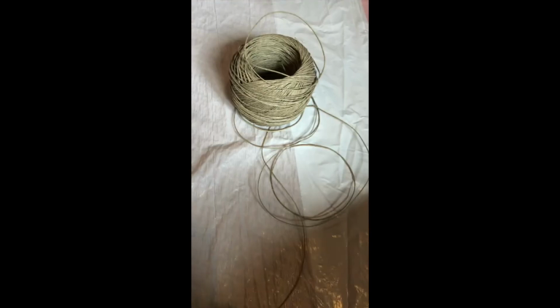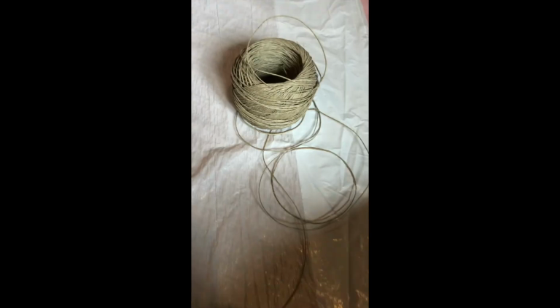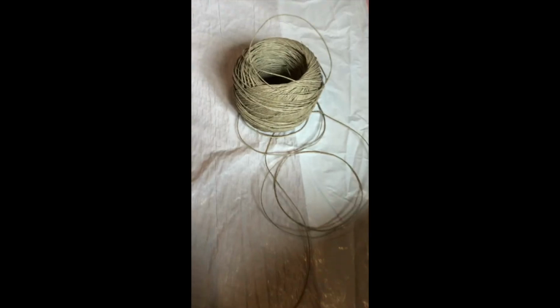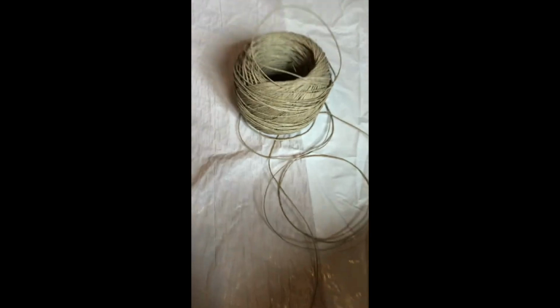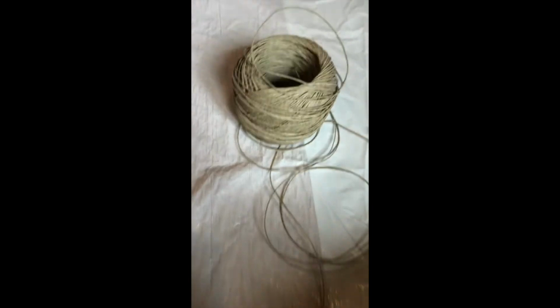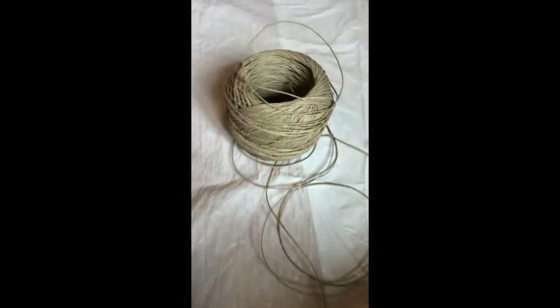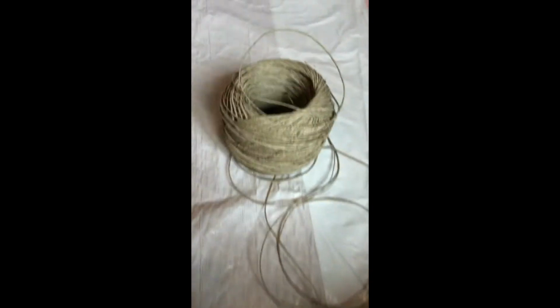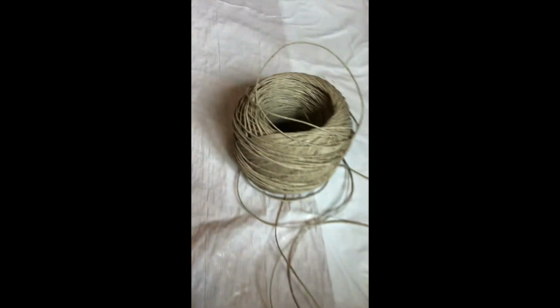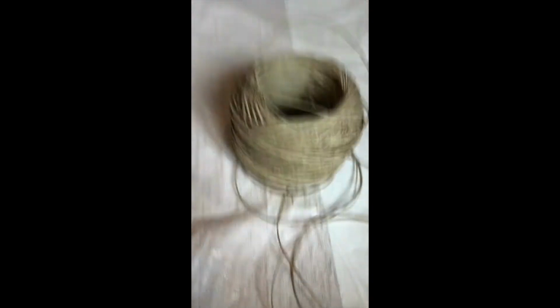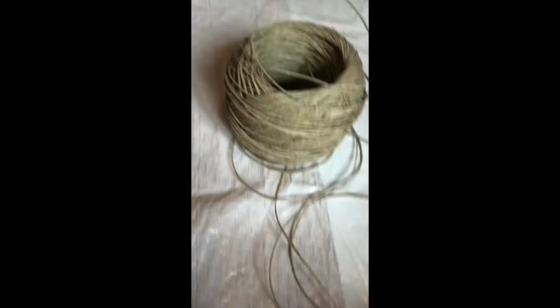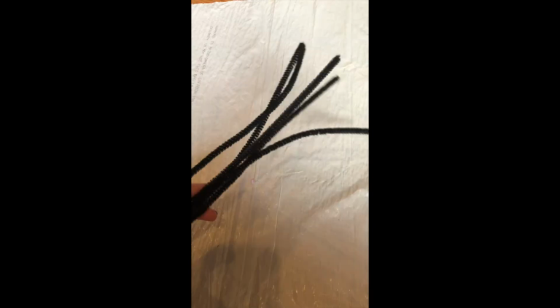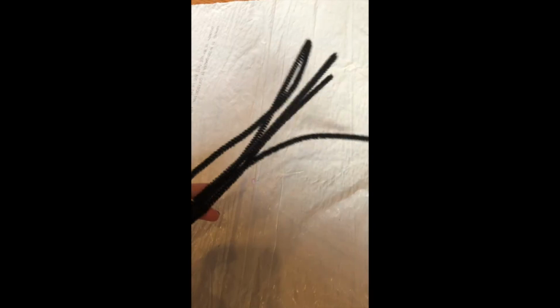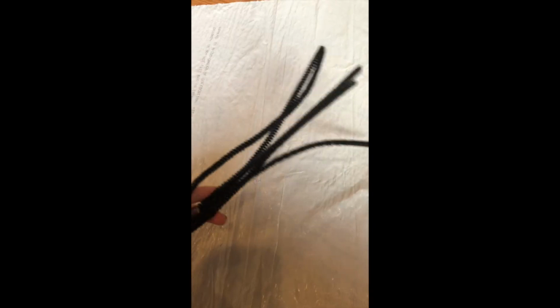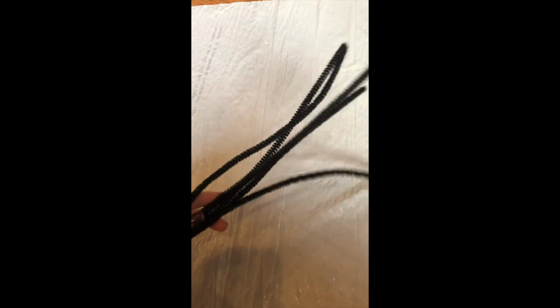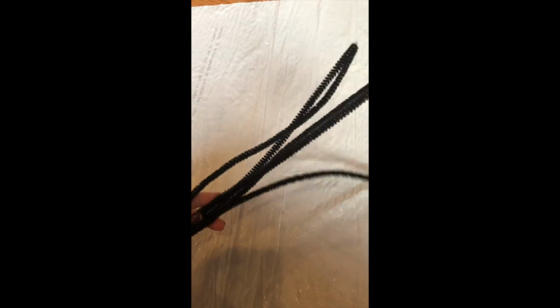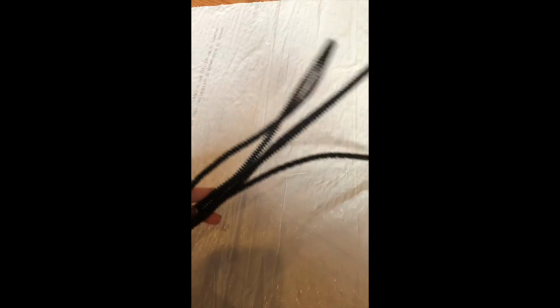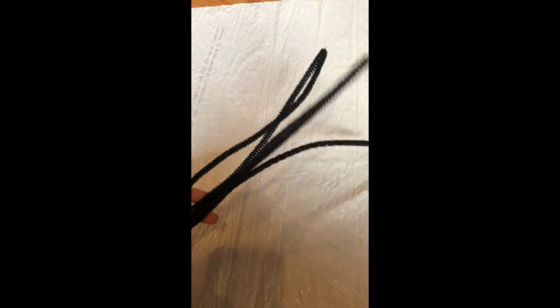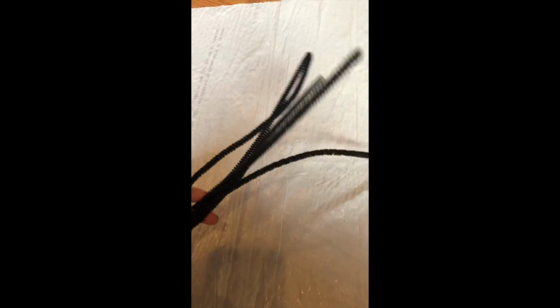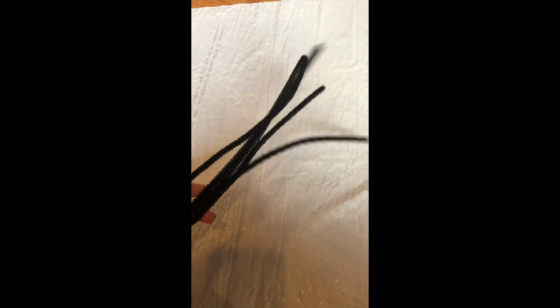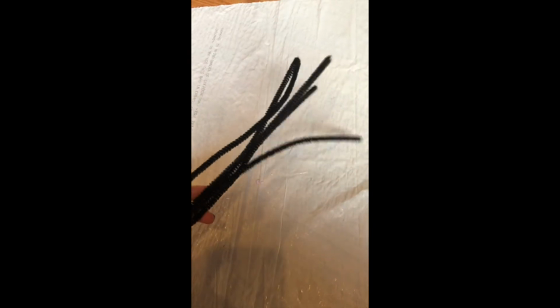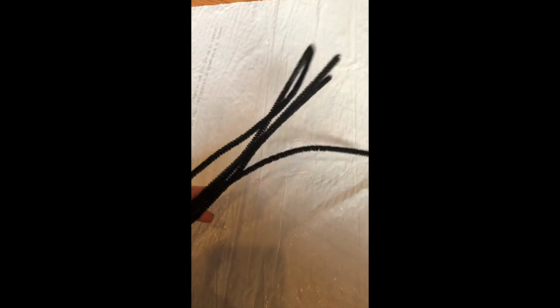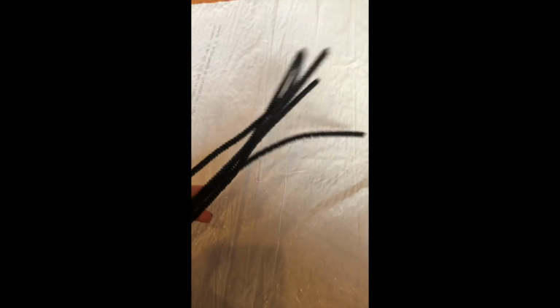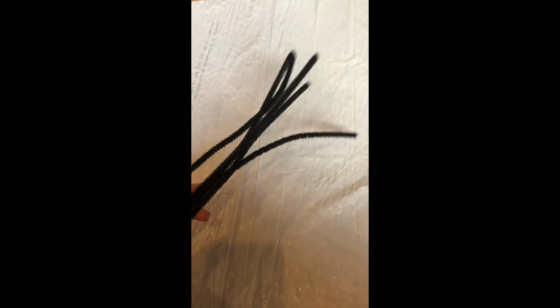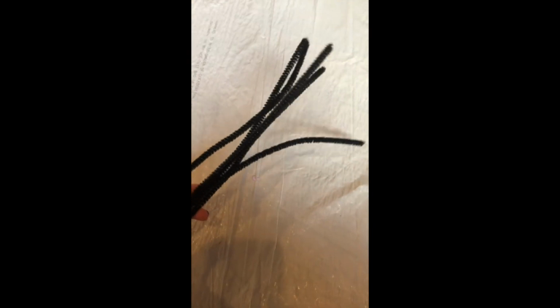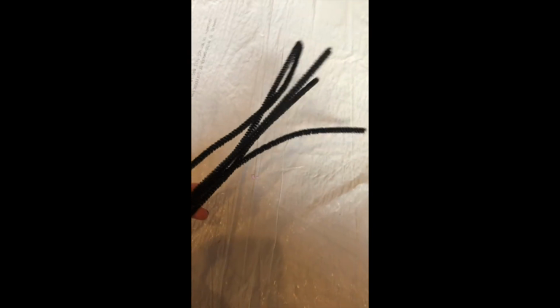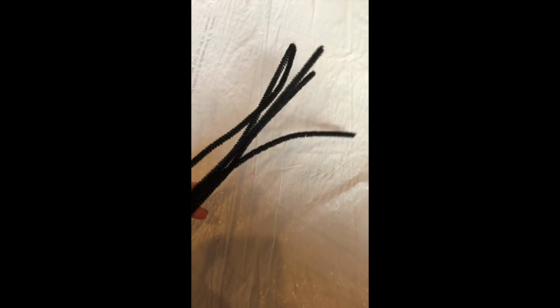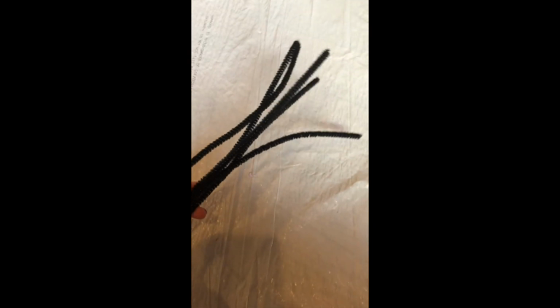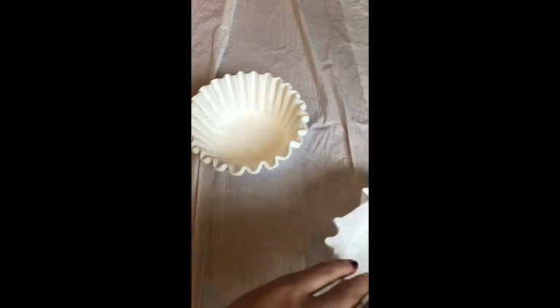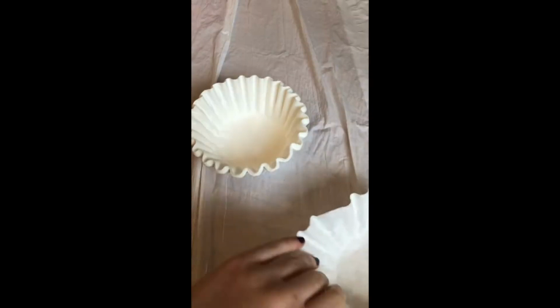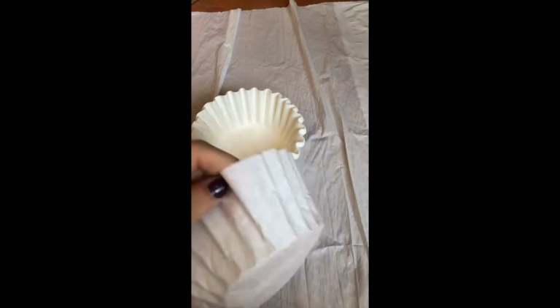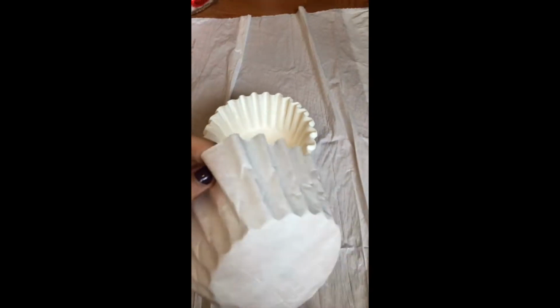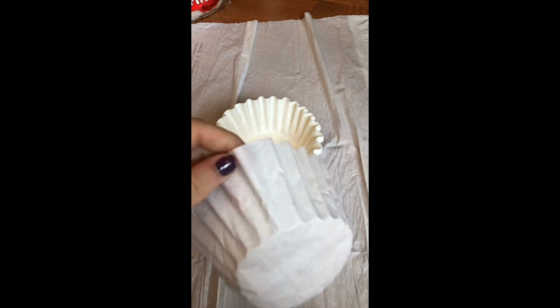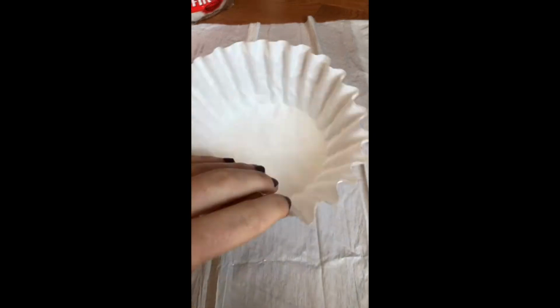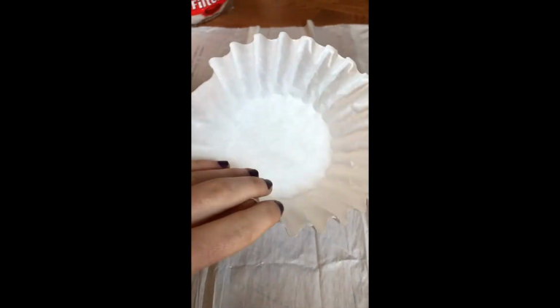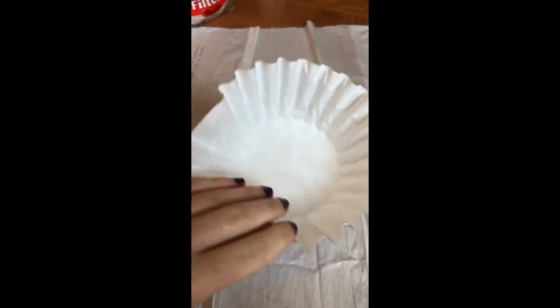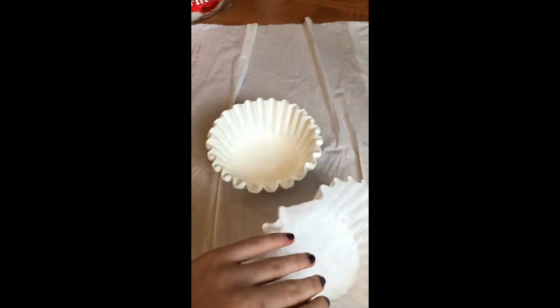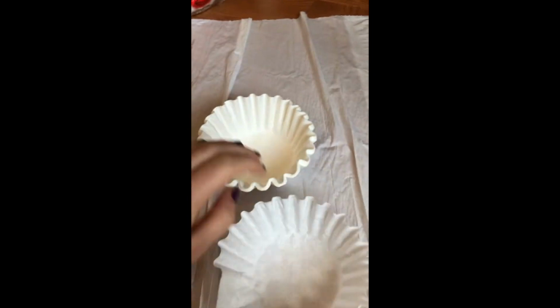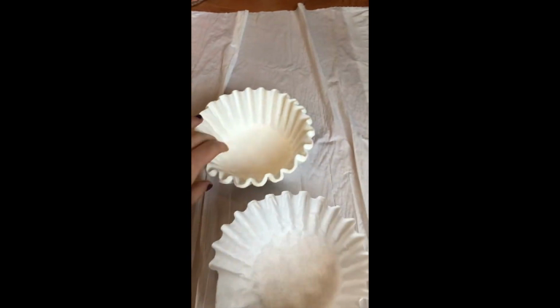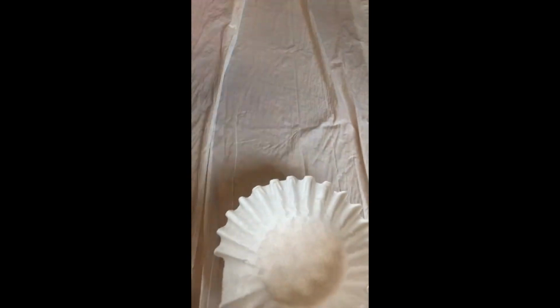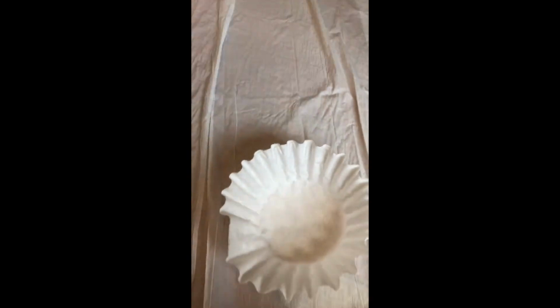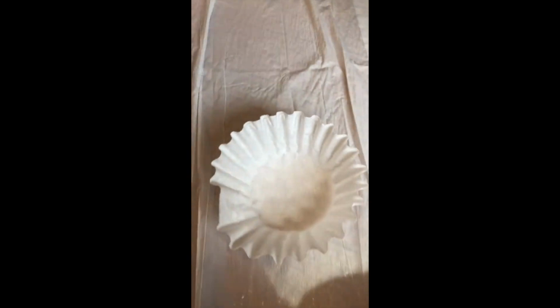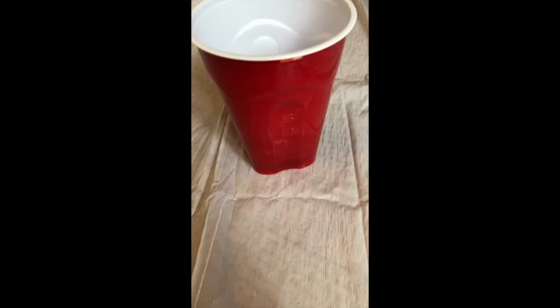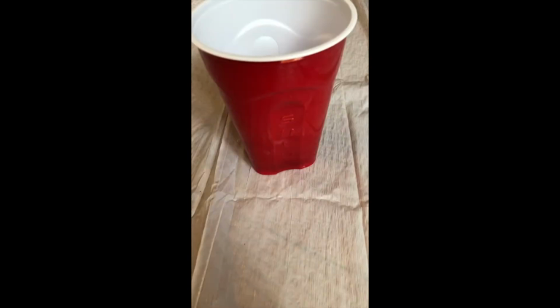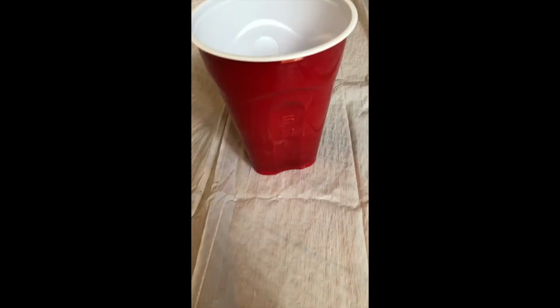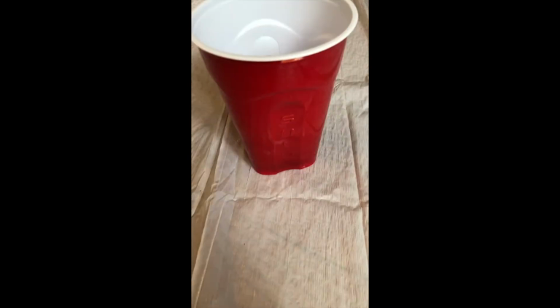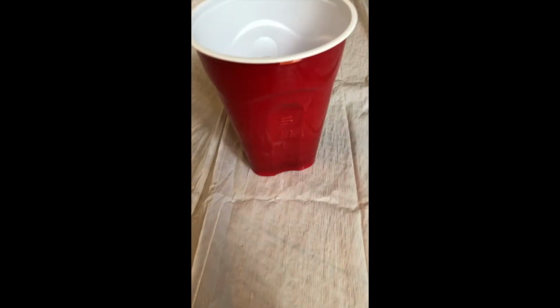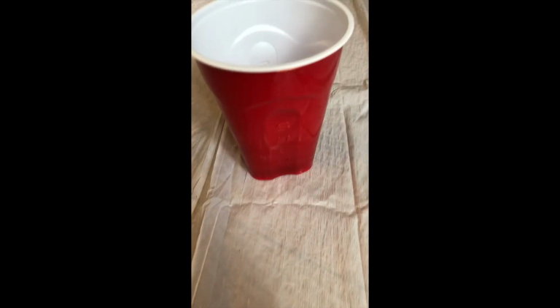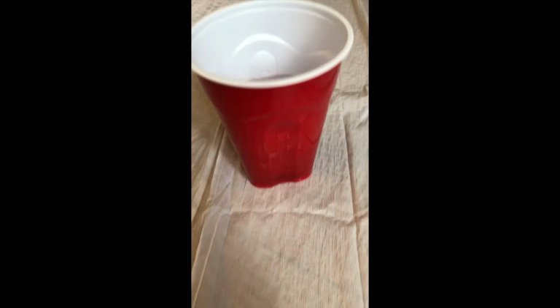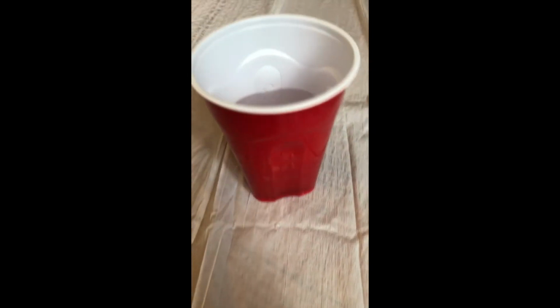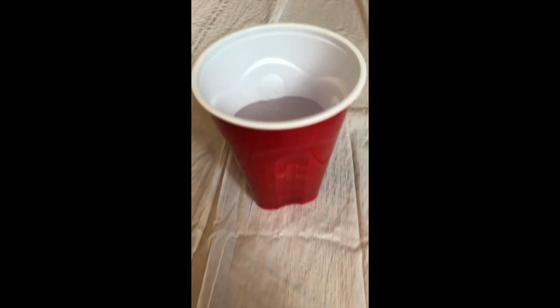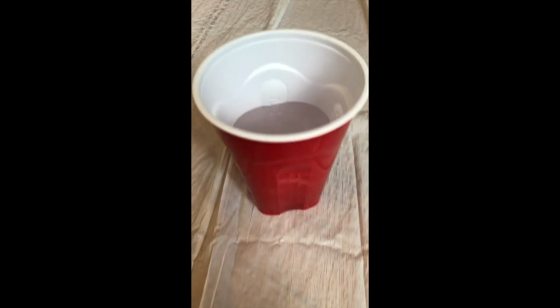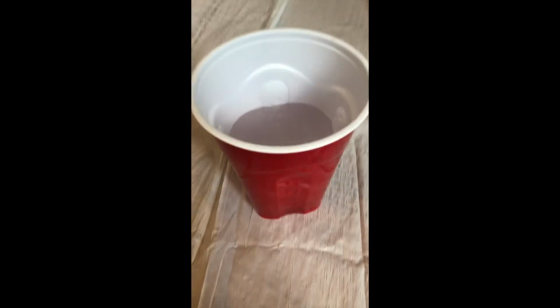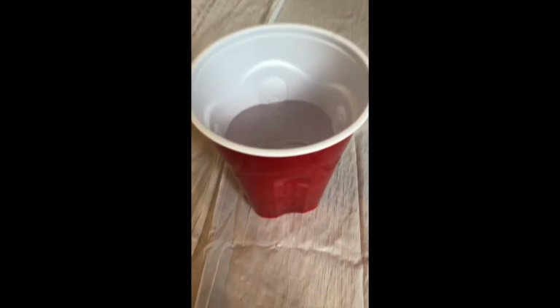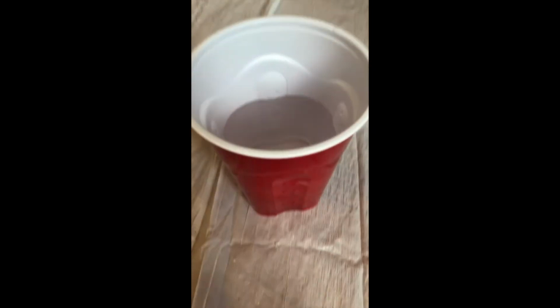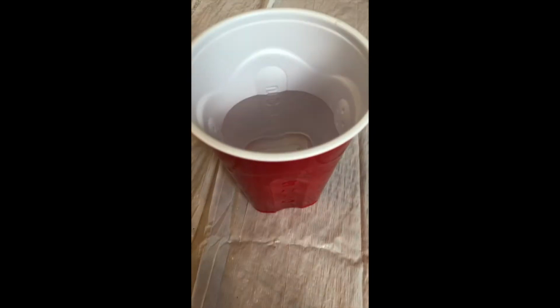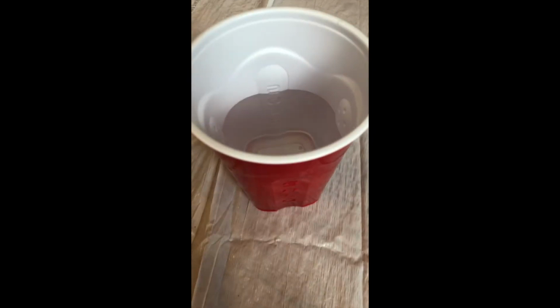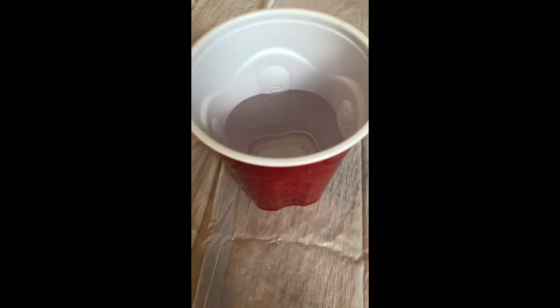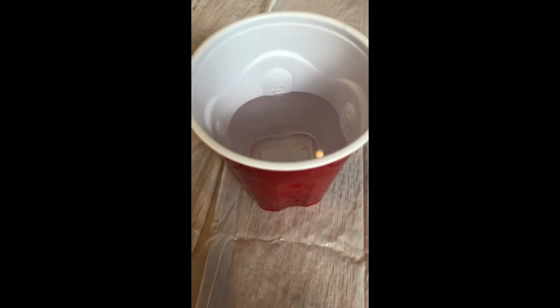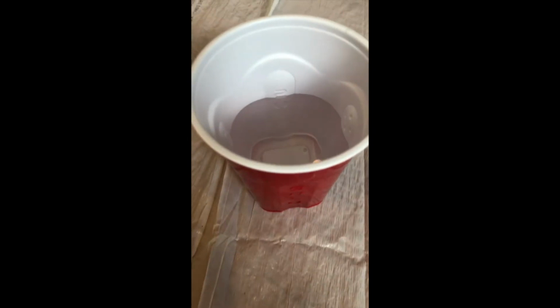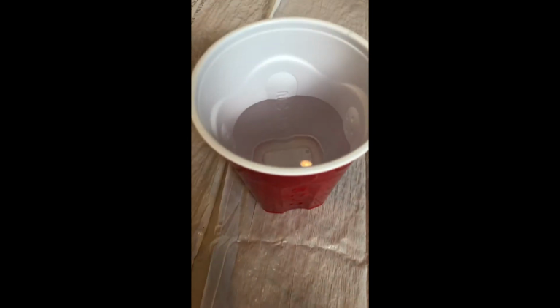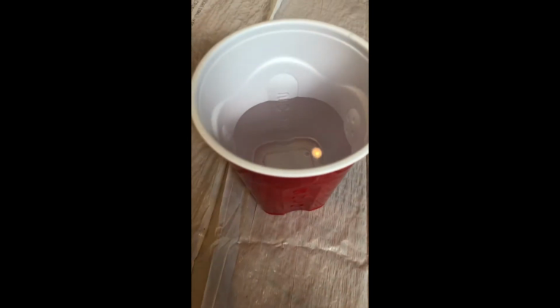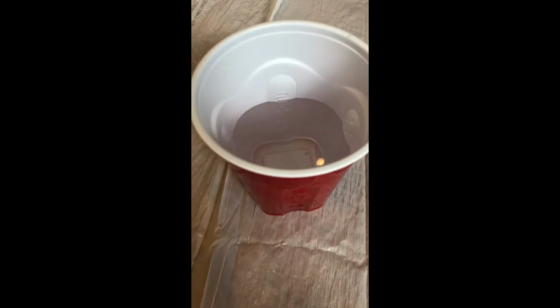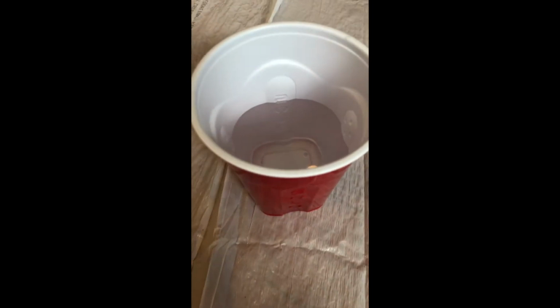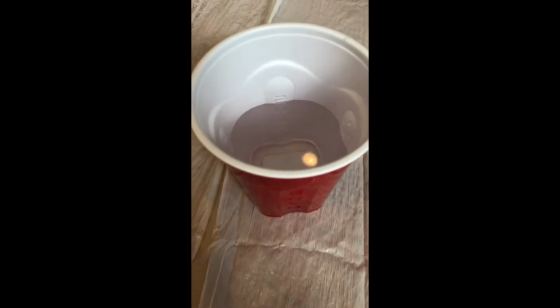You'll also need some string, pipe cleaners in any color, one coffee filter, and a disposable cup filled halfway with water.